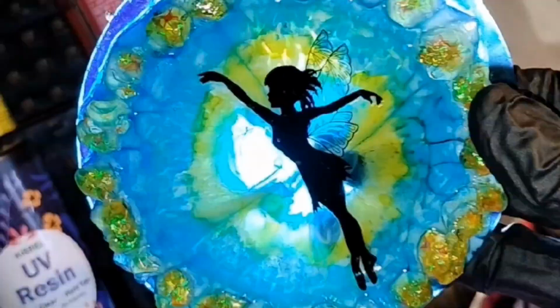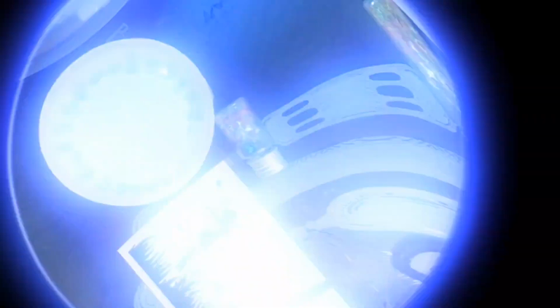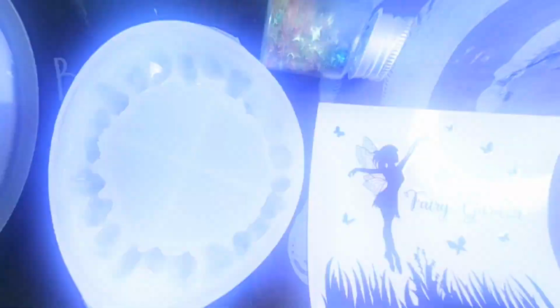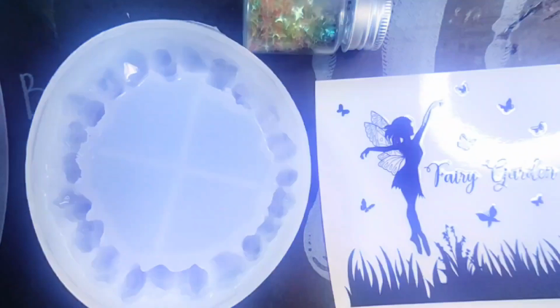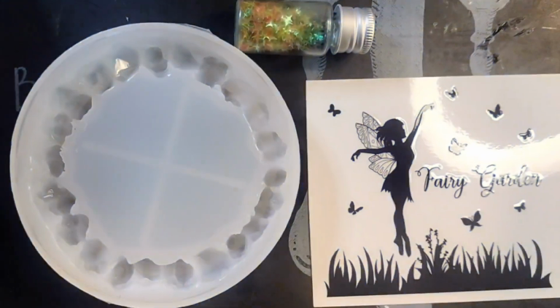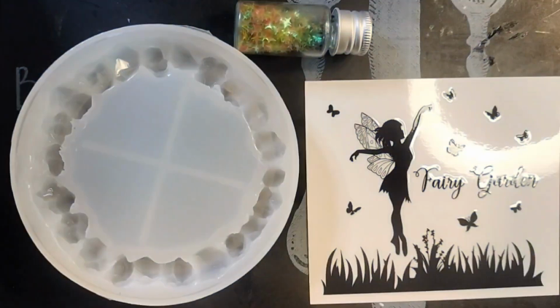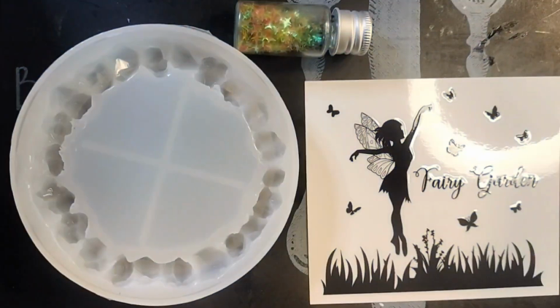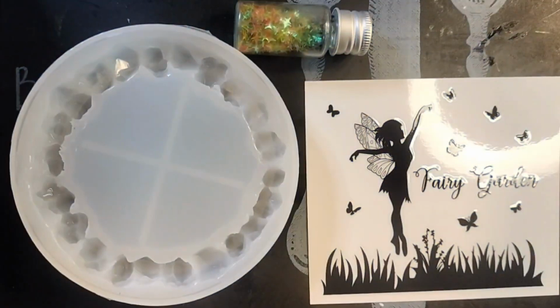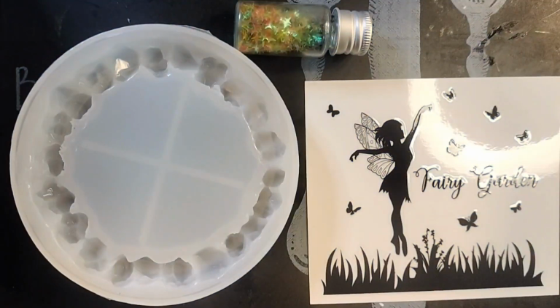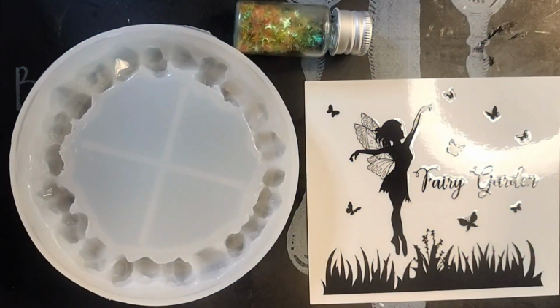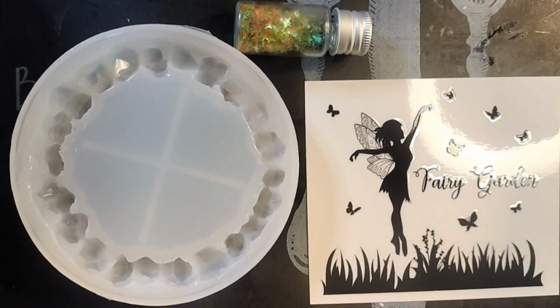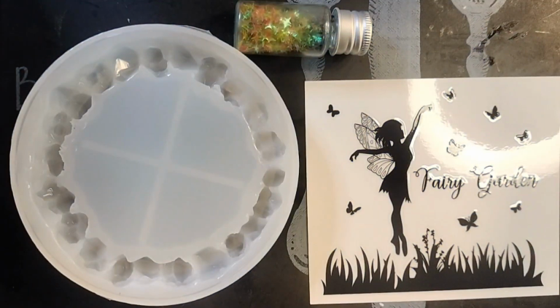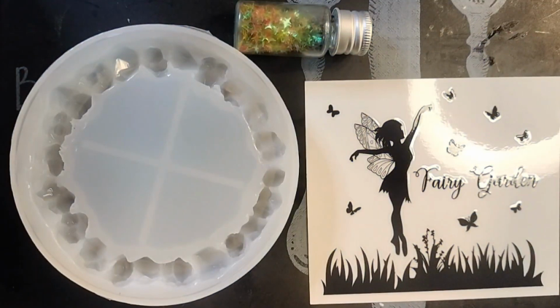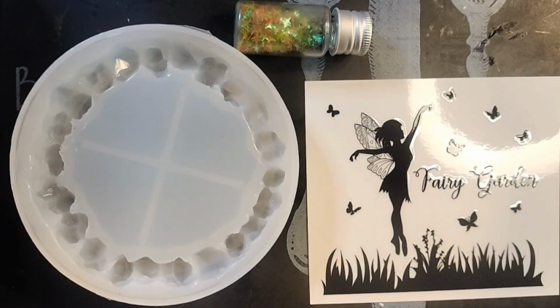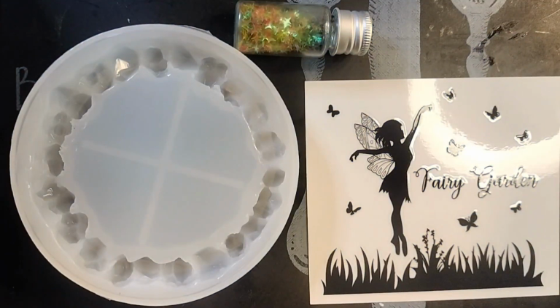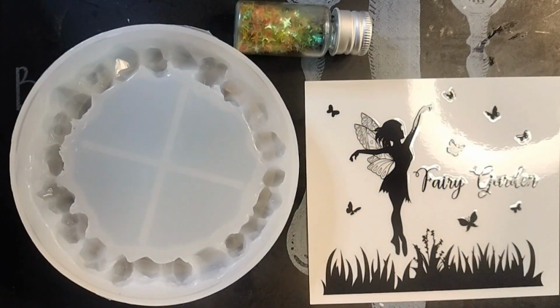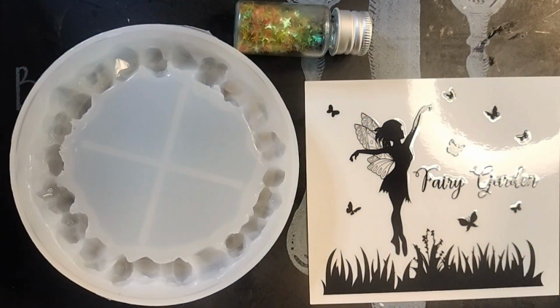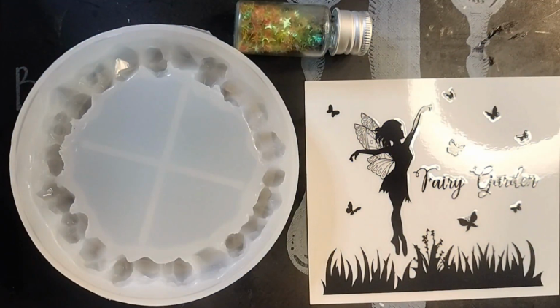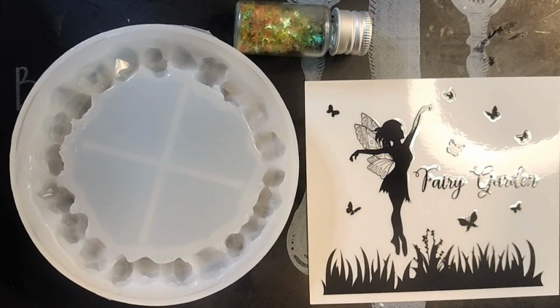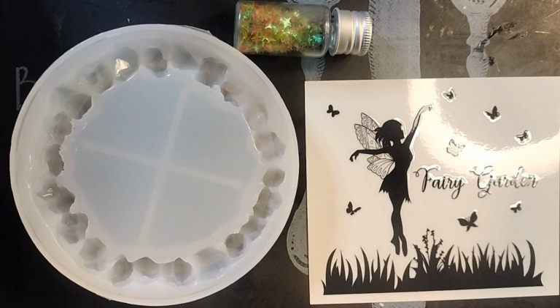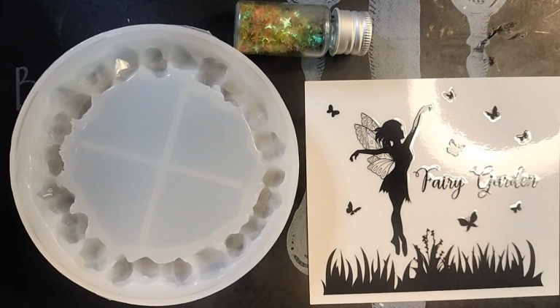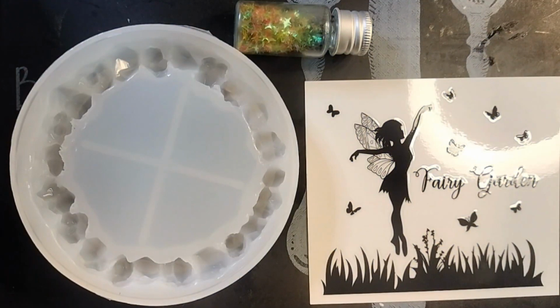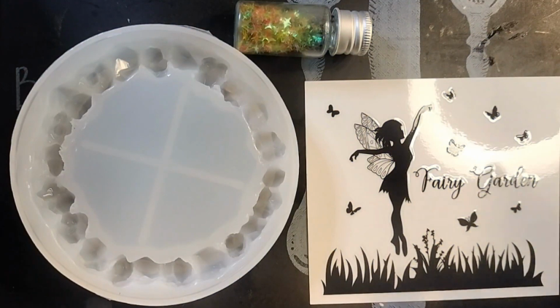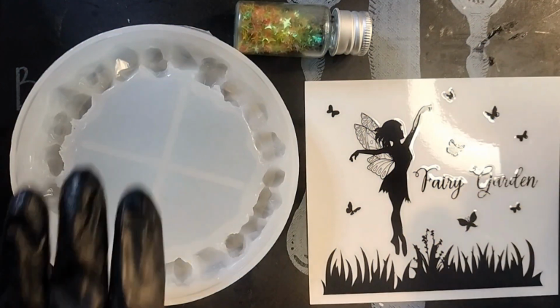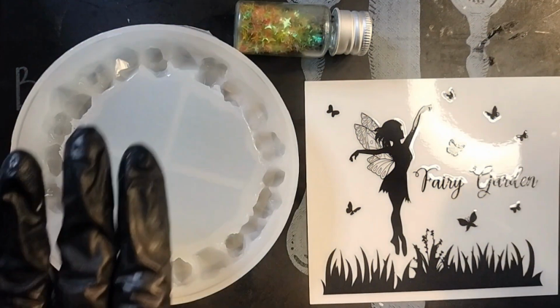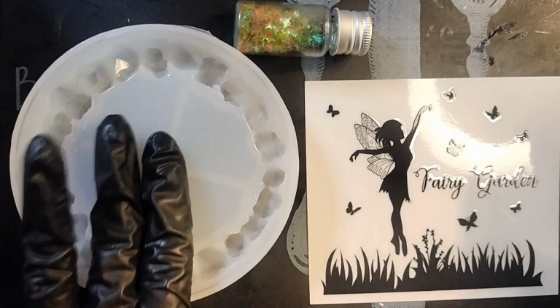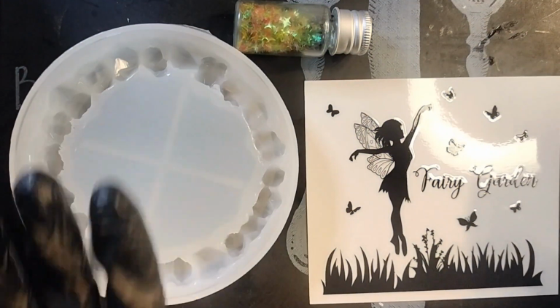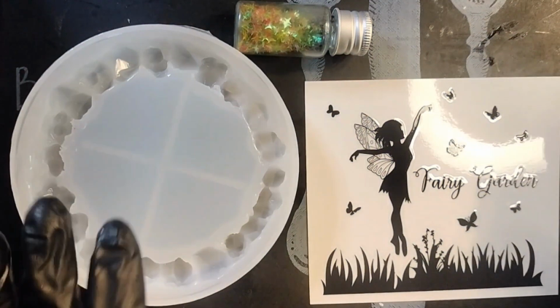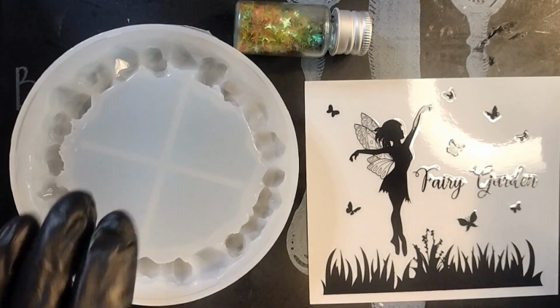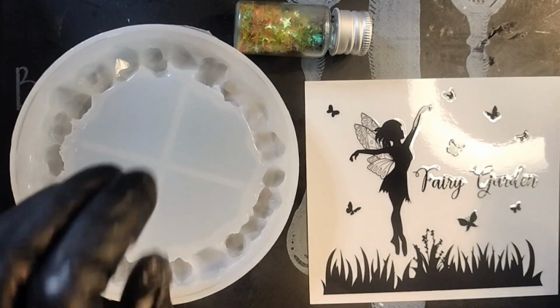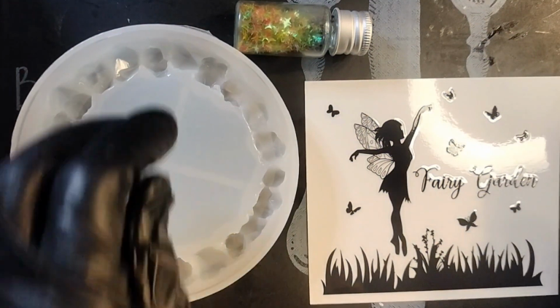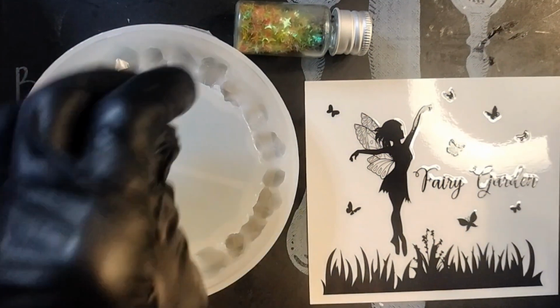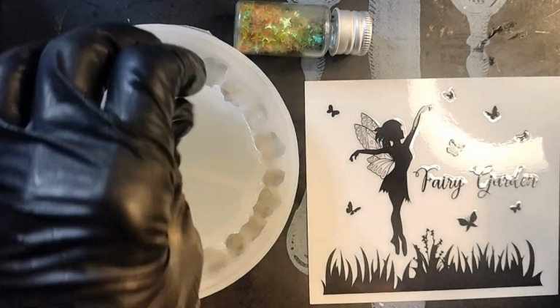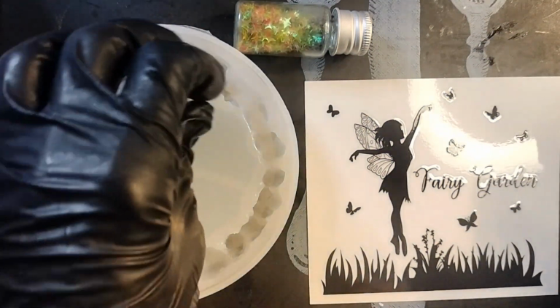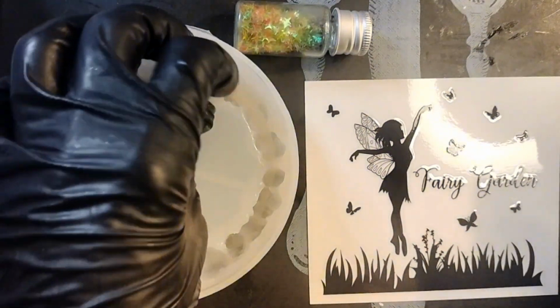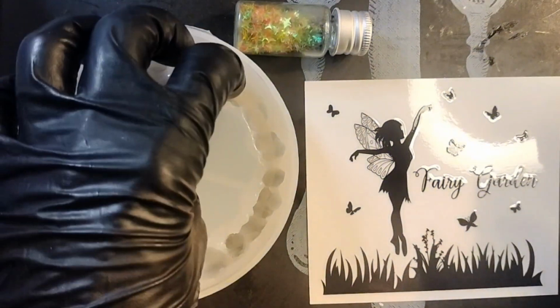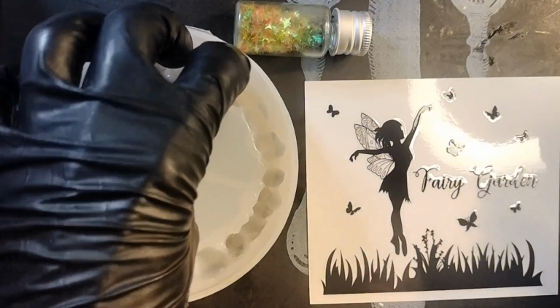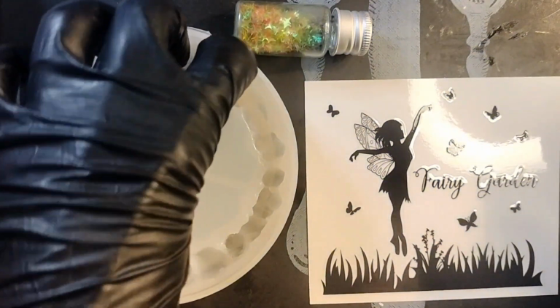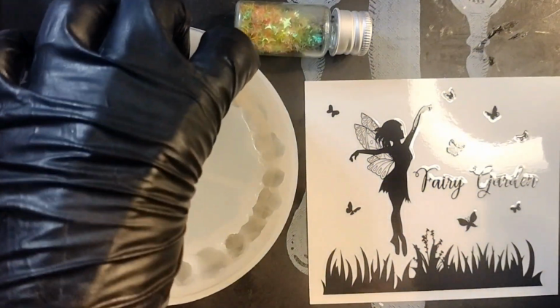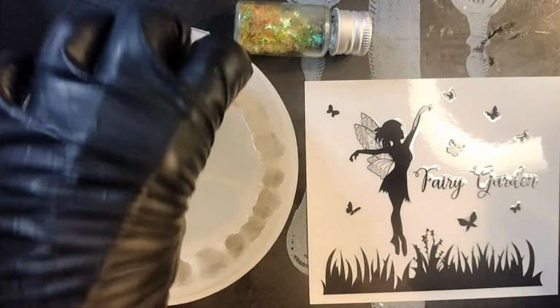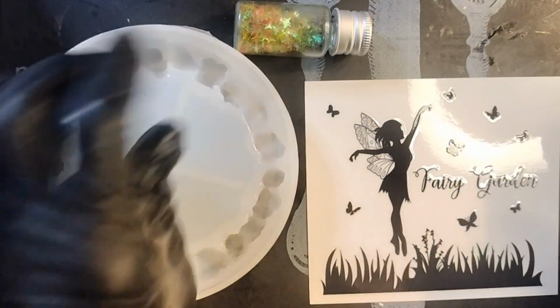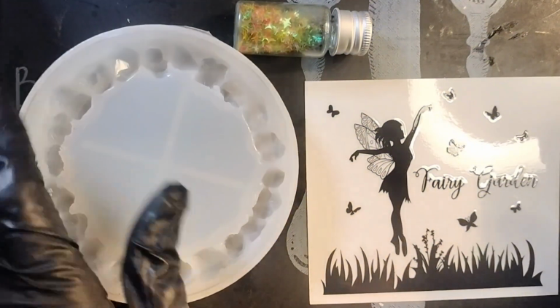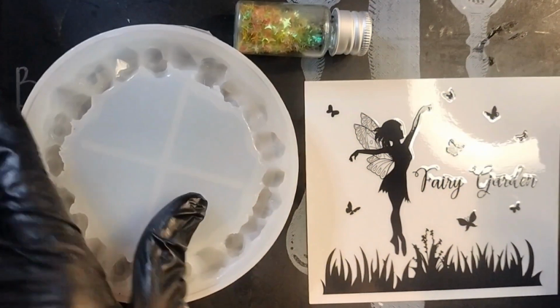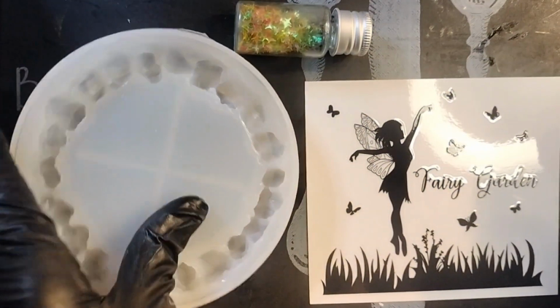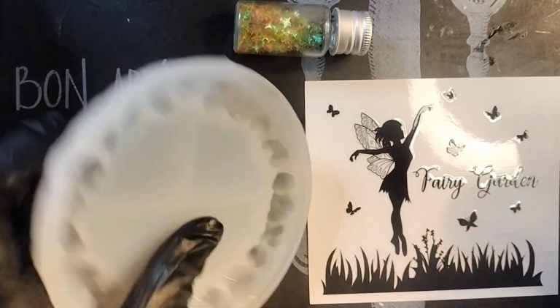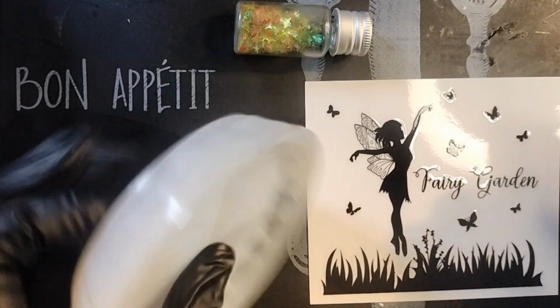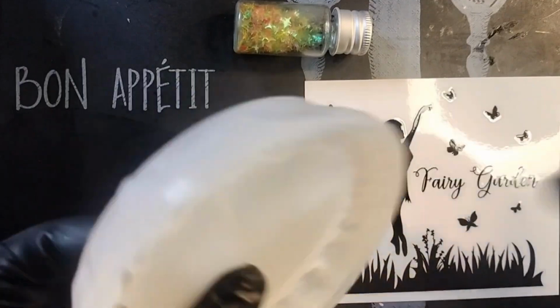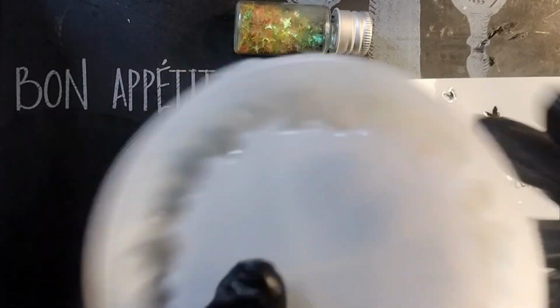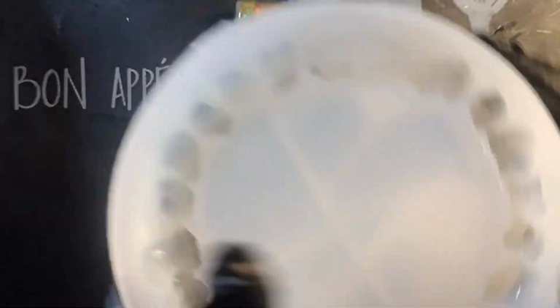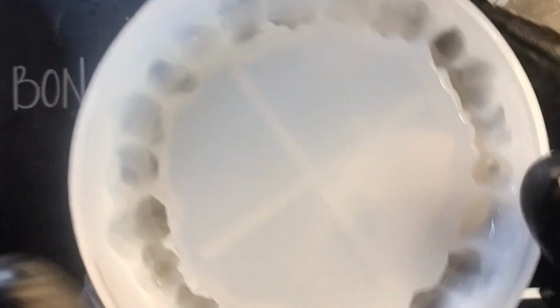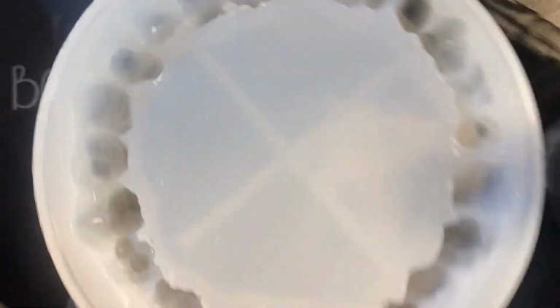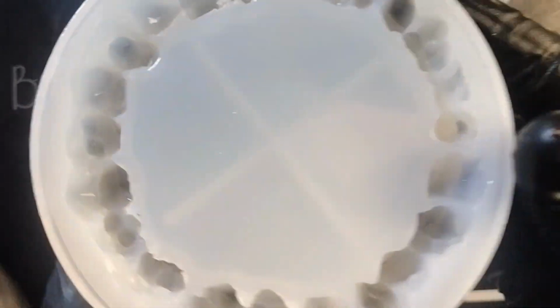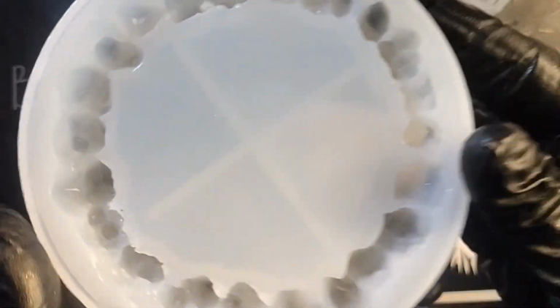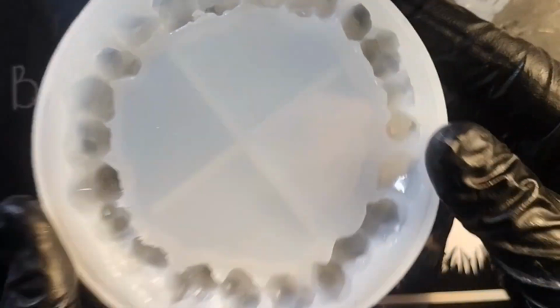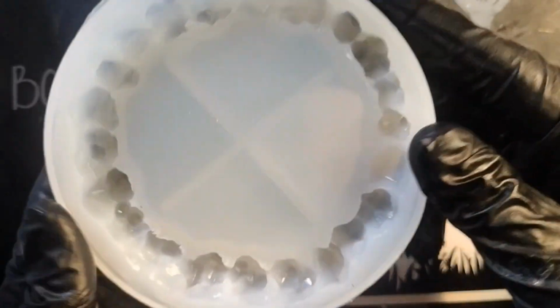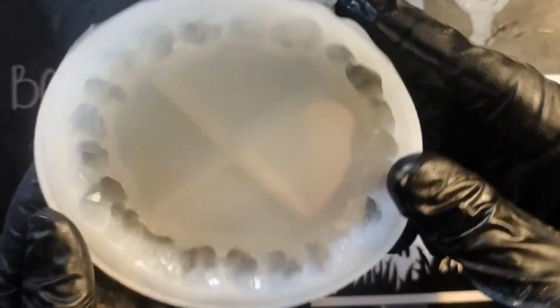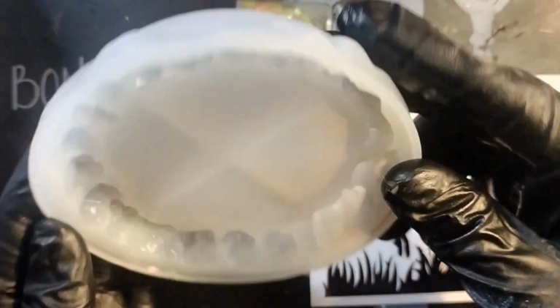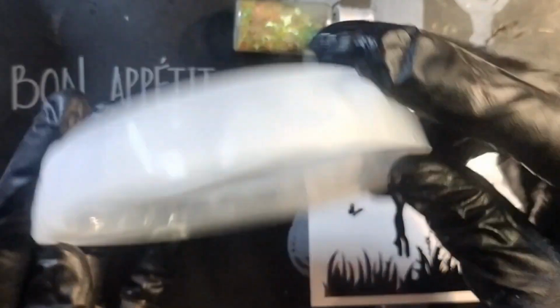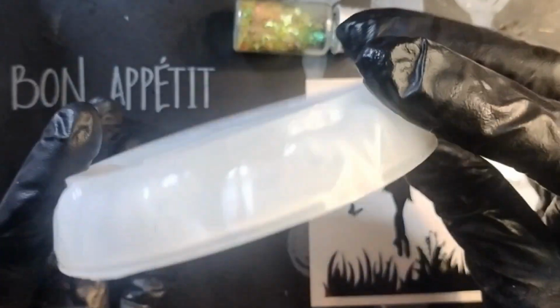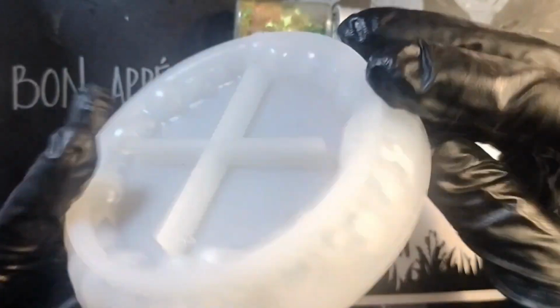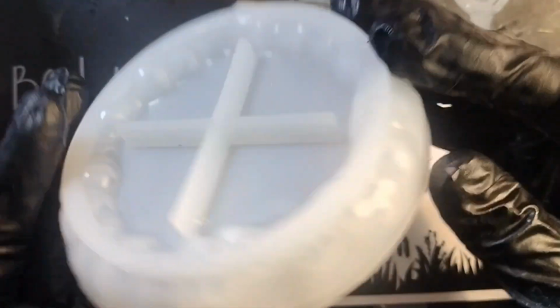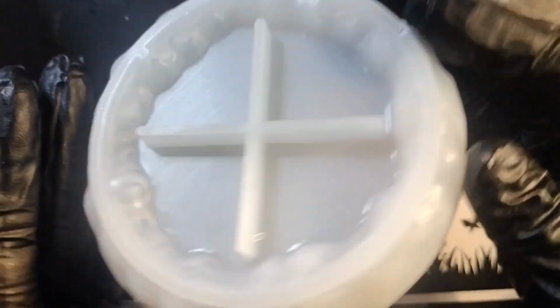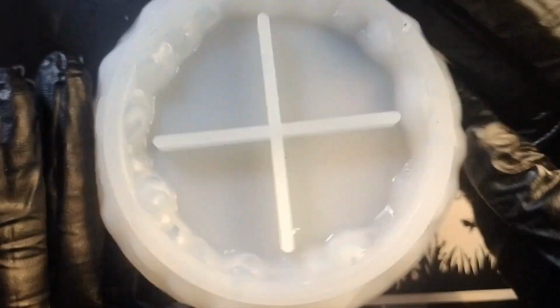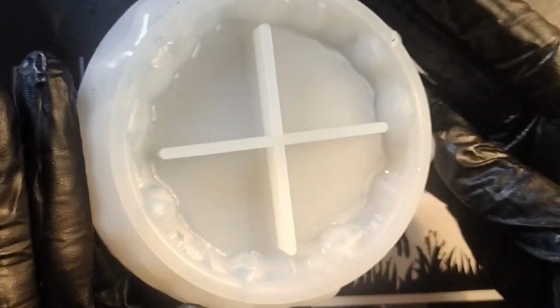Hey everyone. I want to revisit this mold again. I really like it. I think it's cool as heck.